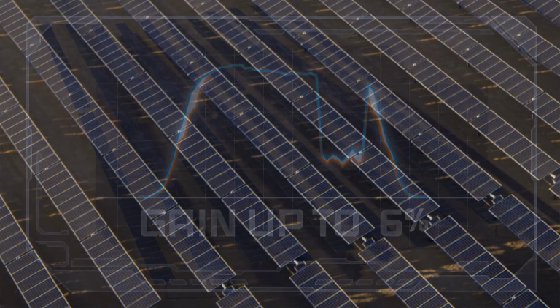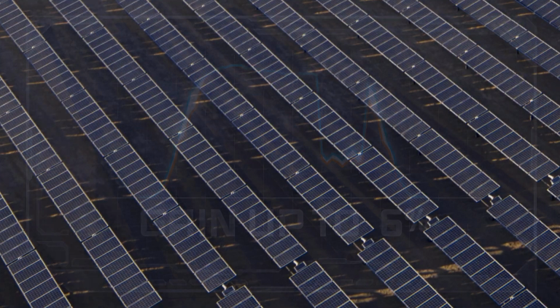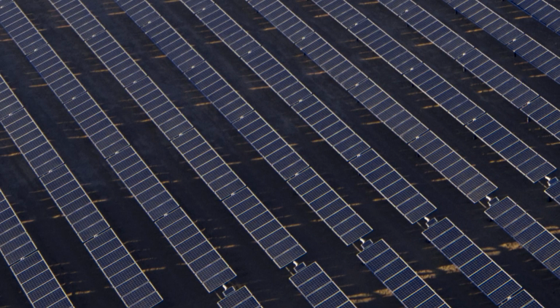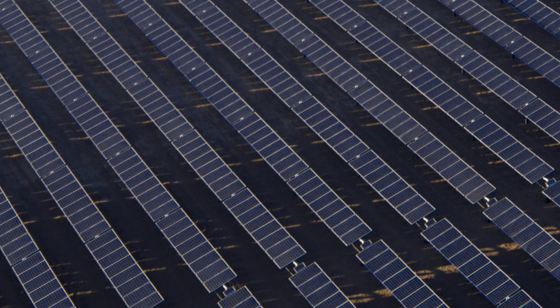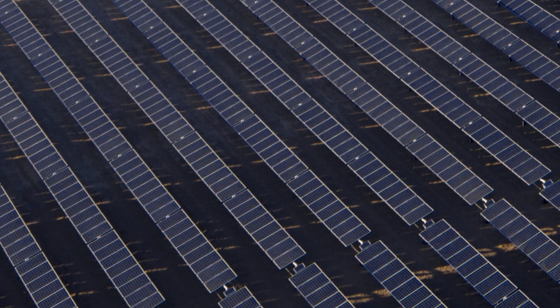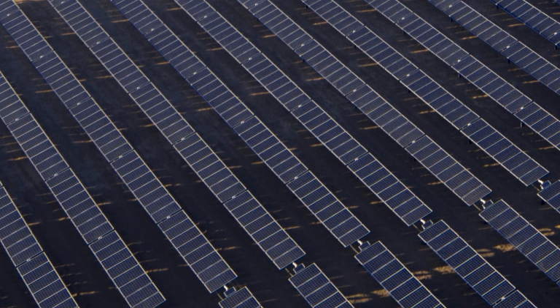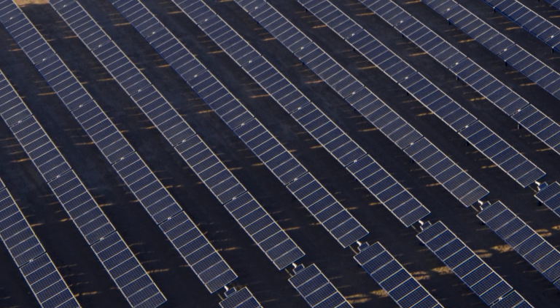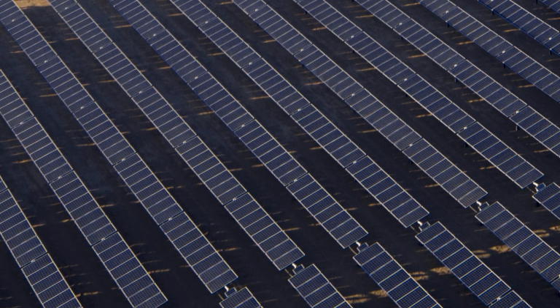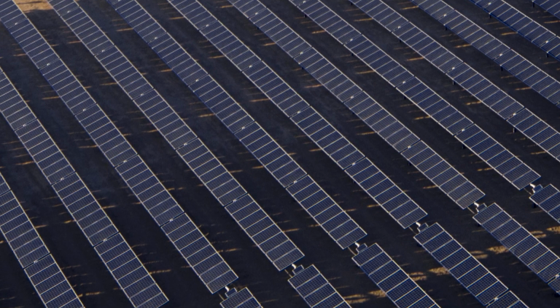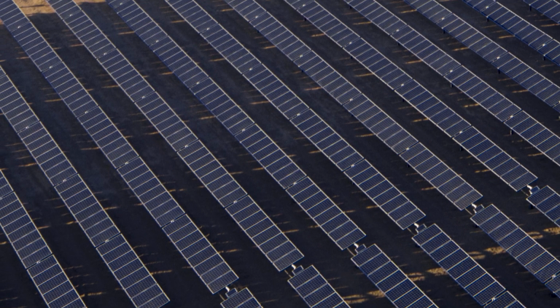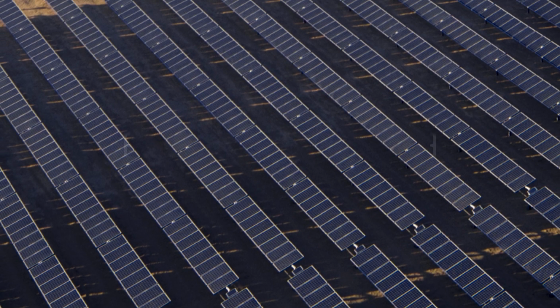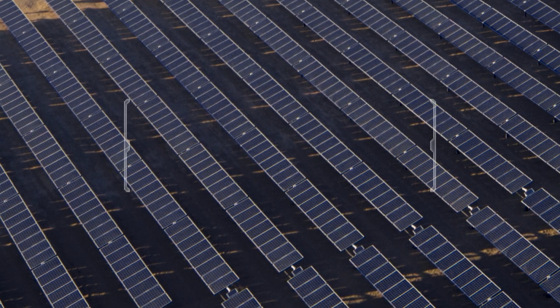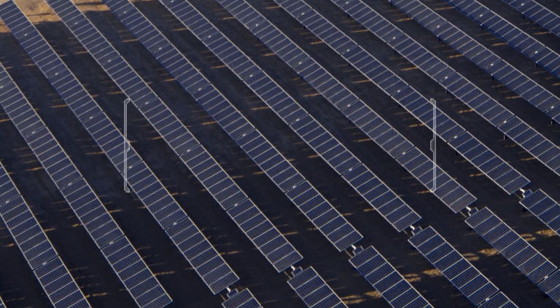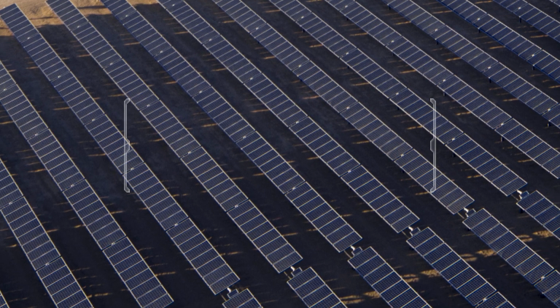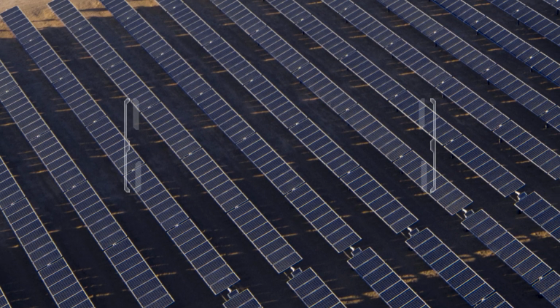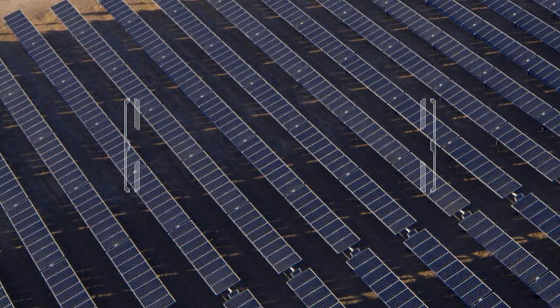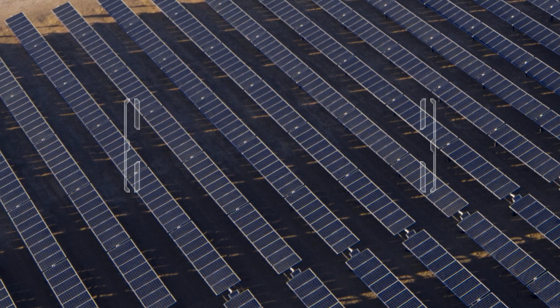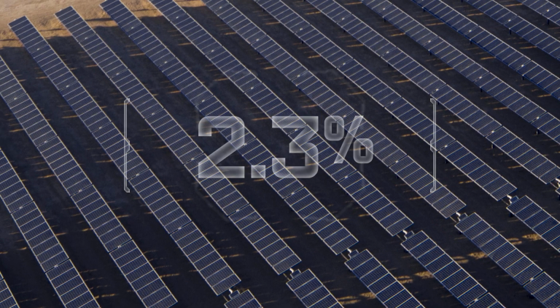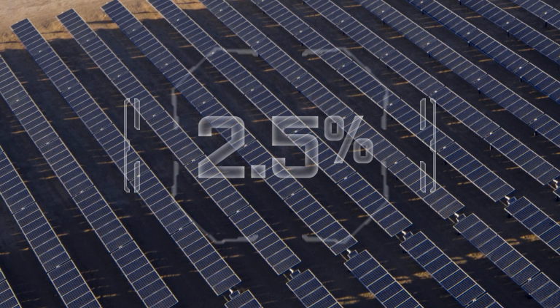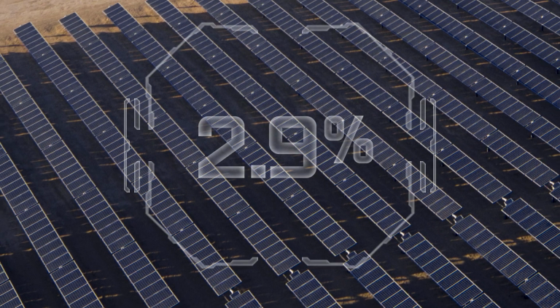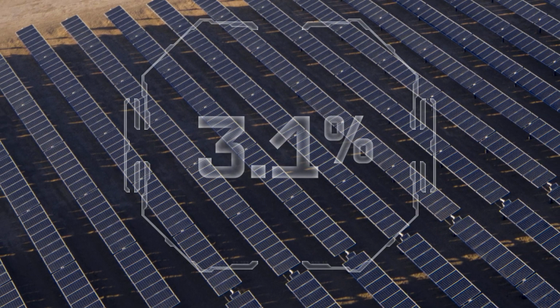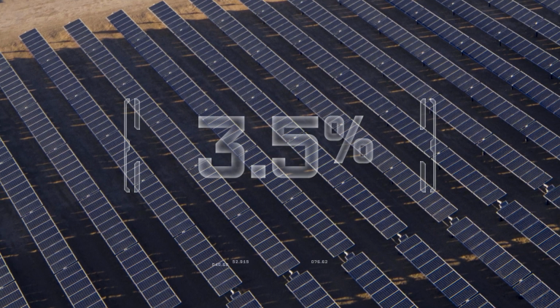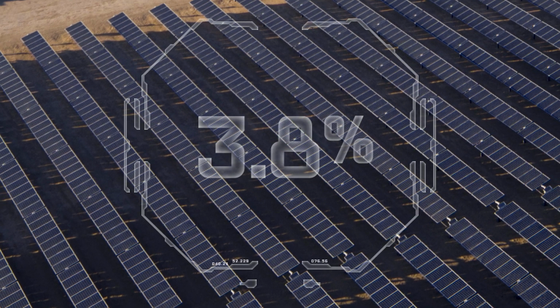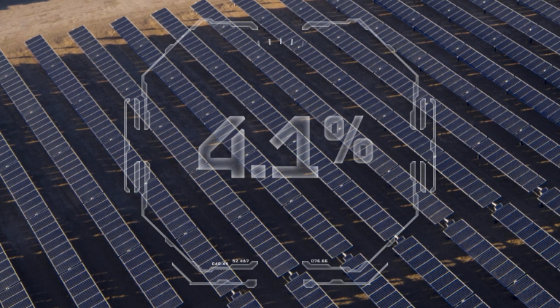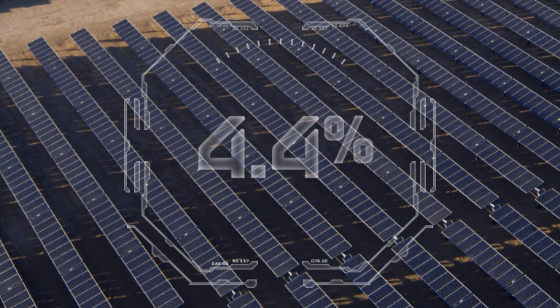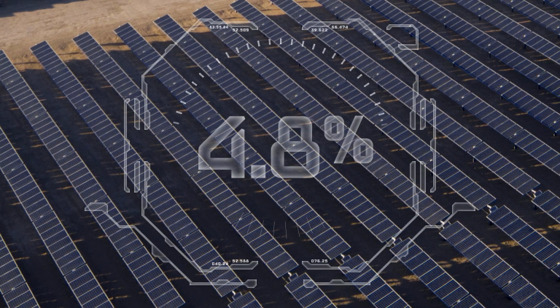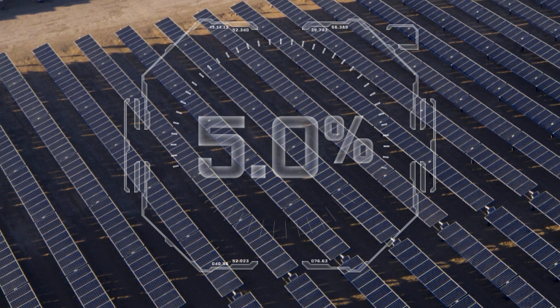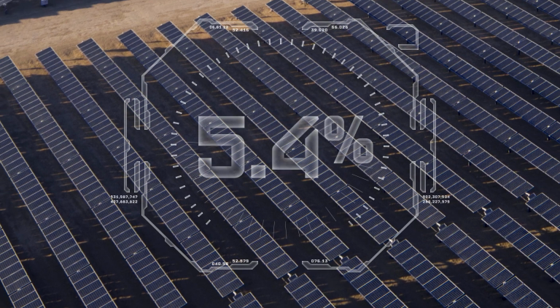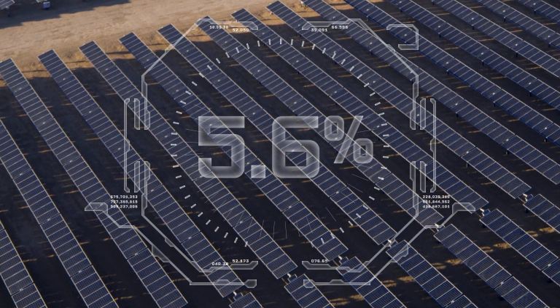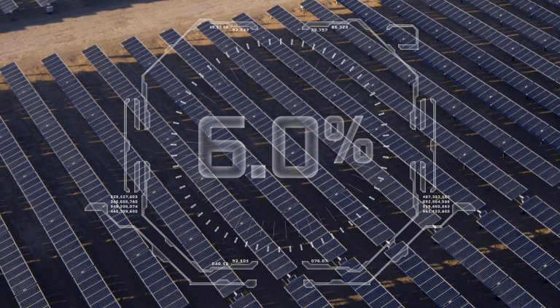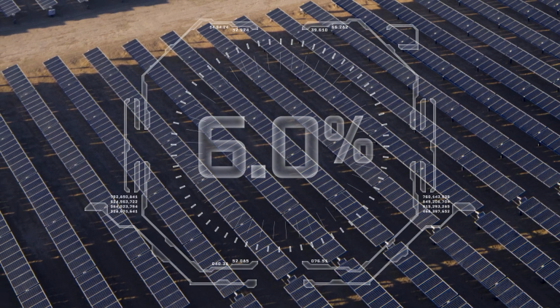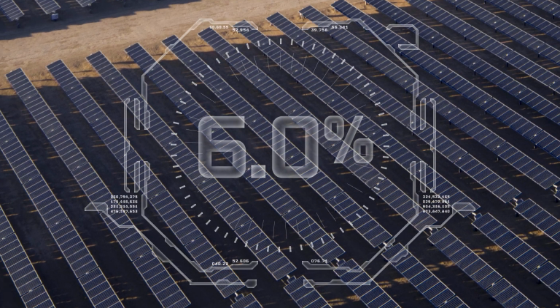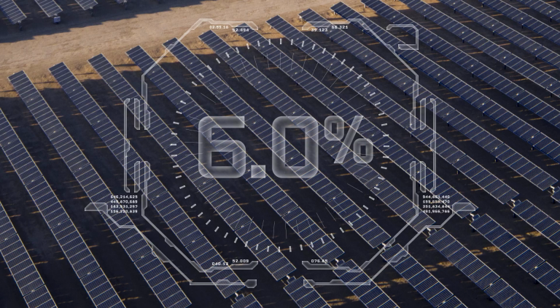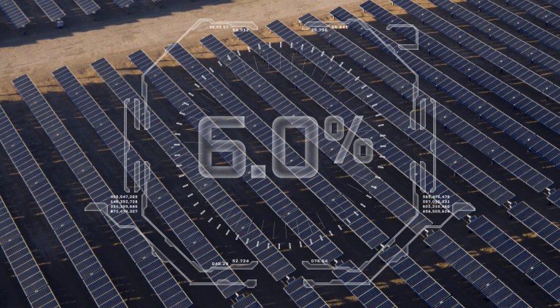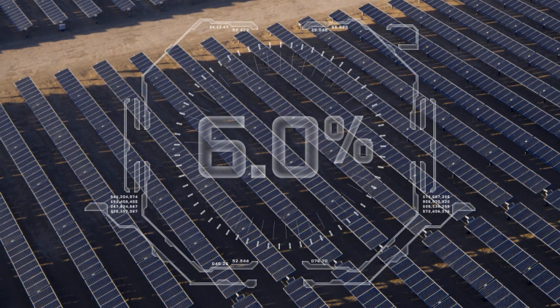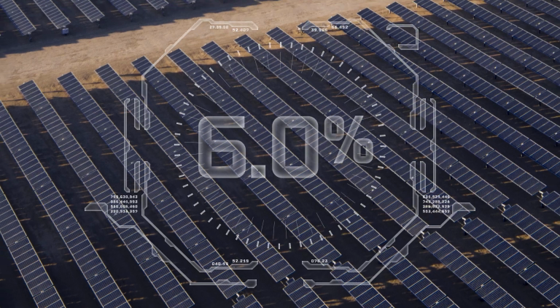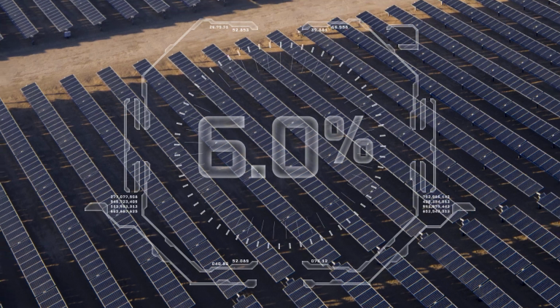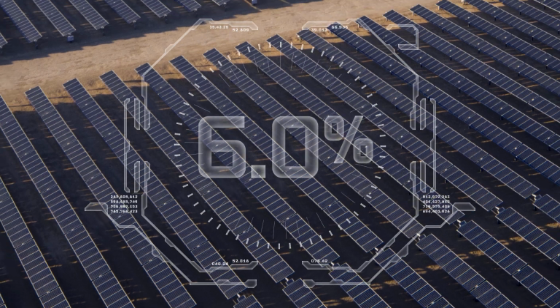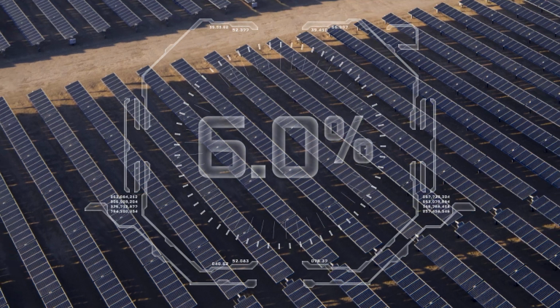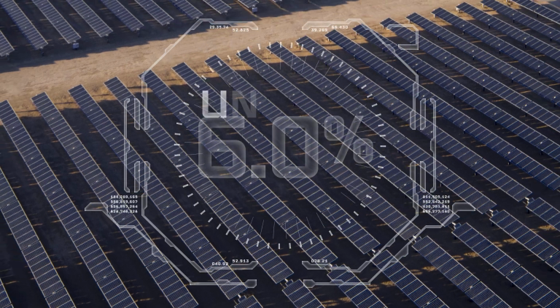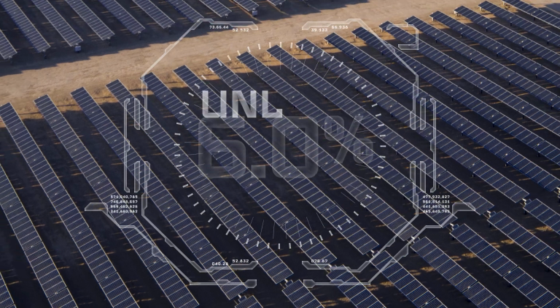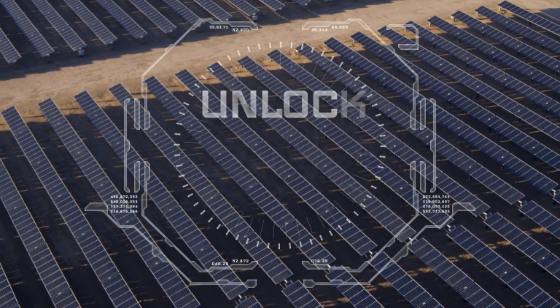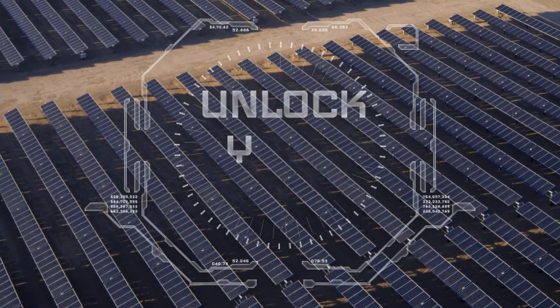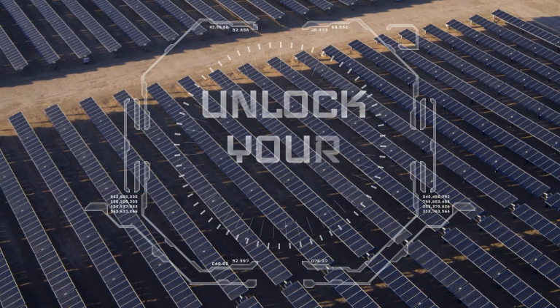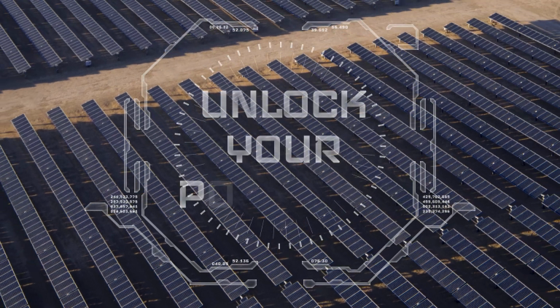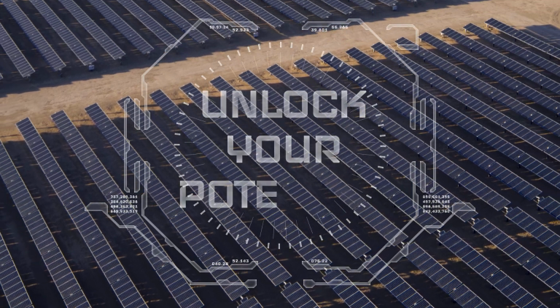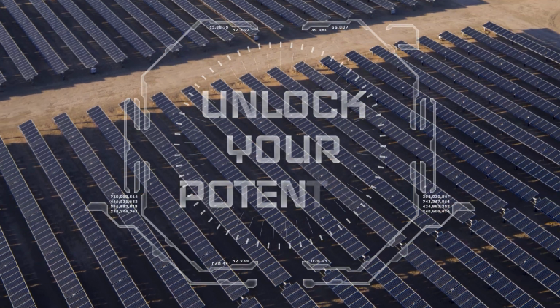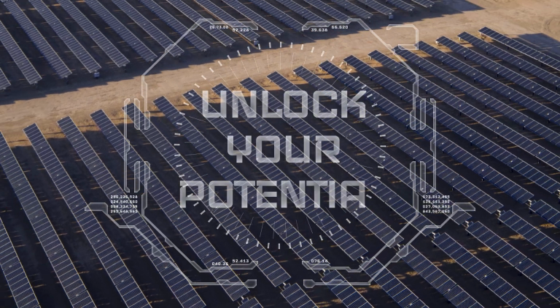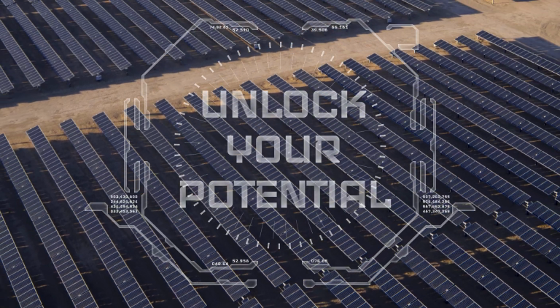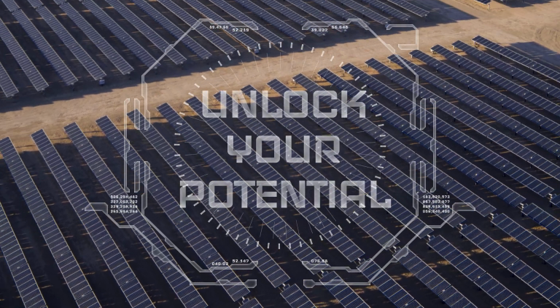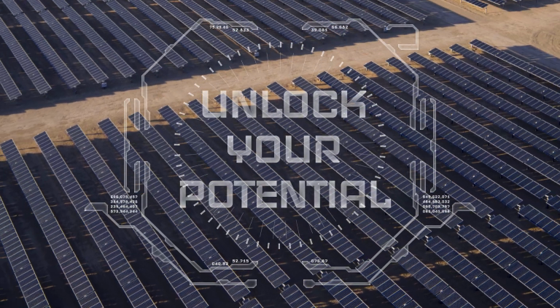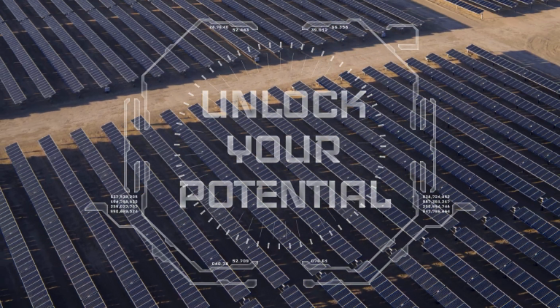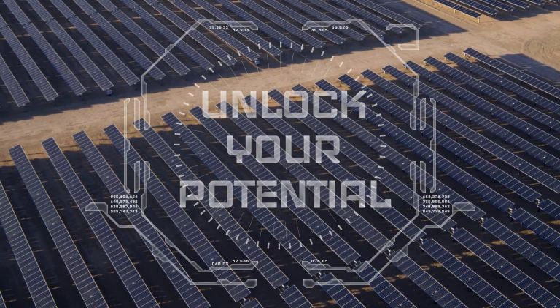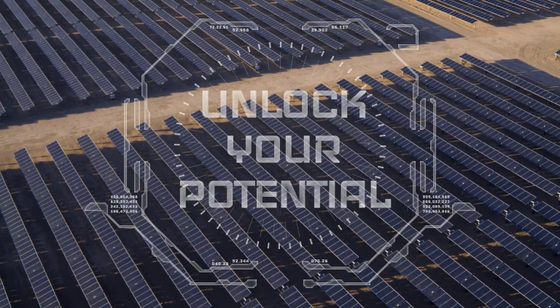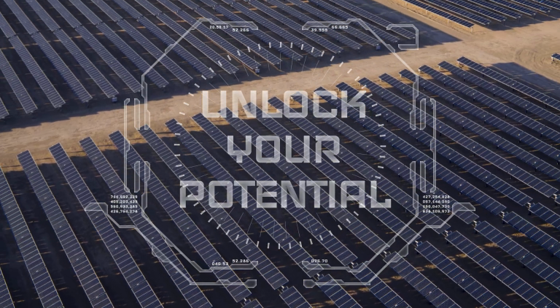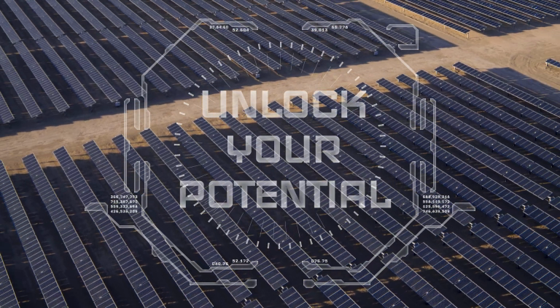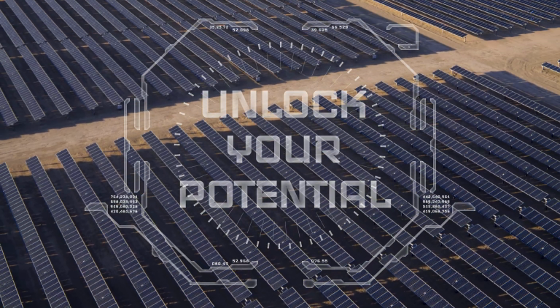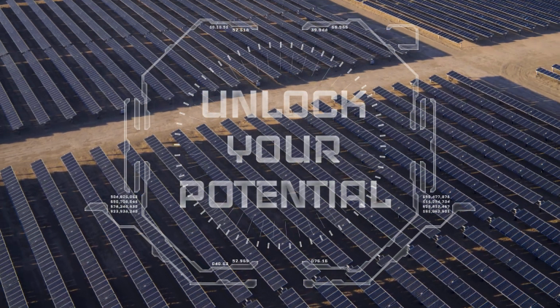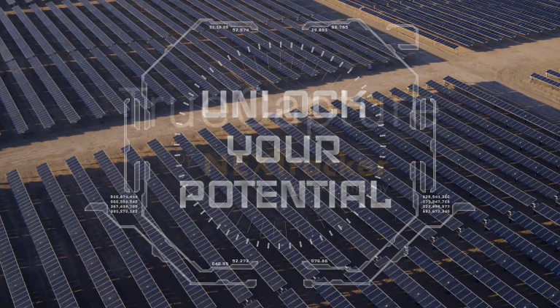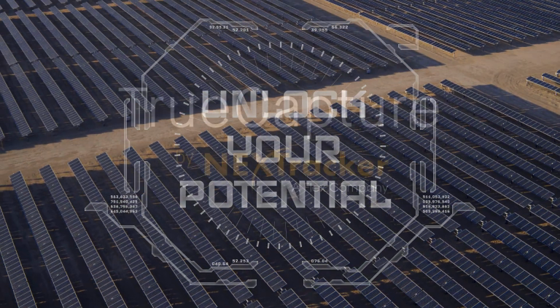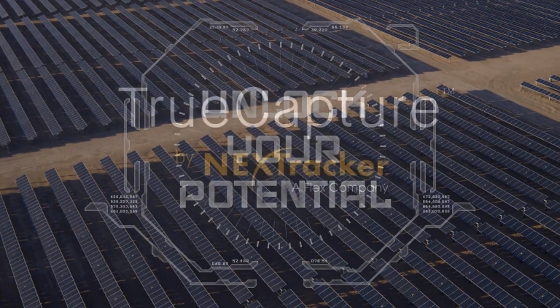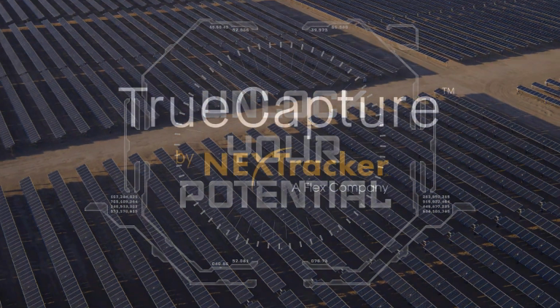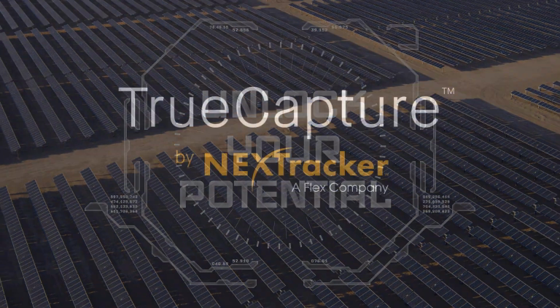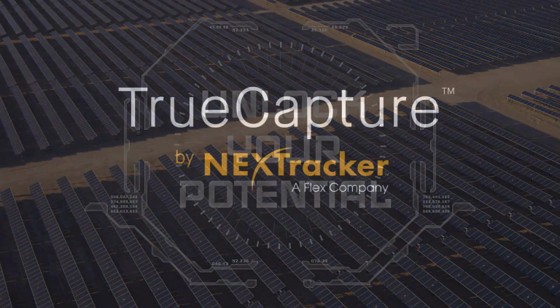Future-proof your solar project. Gain up to 6% more energy. Unlock your potential with TrueCapture.